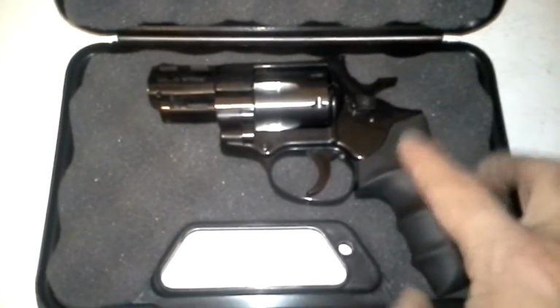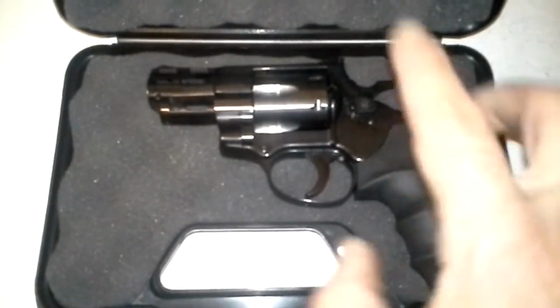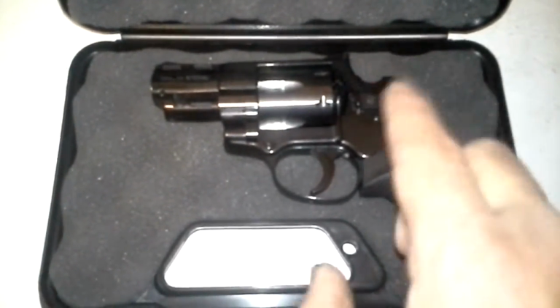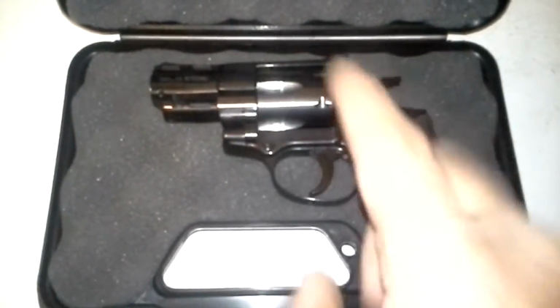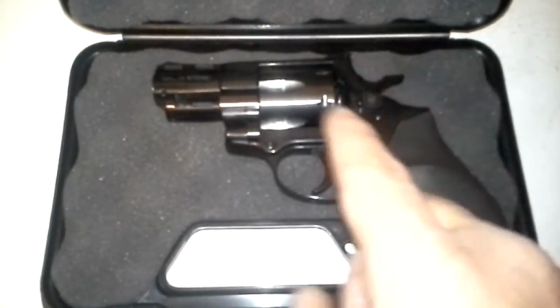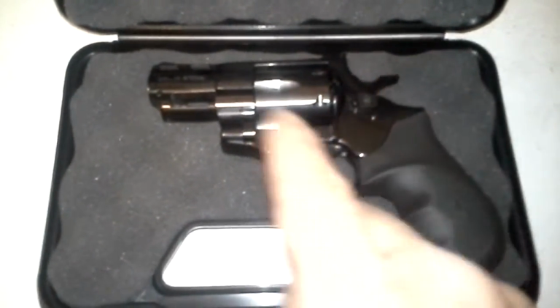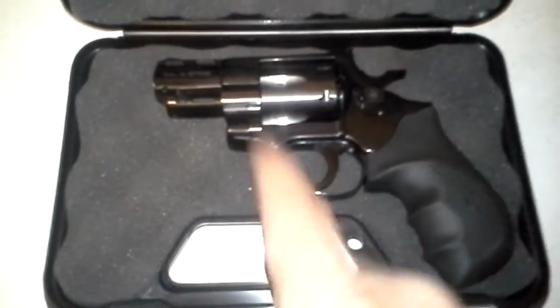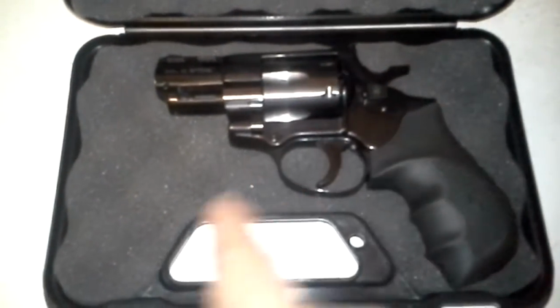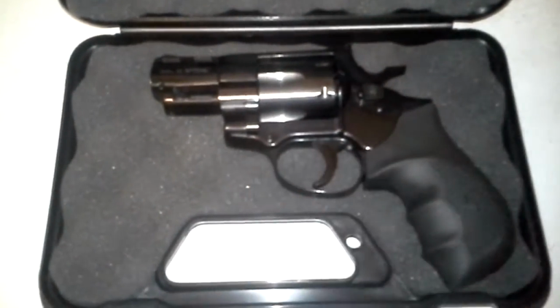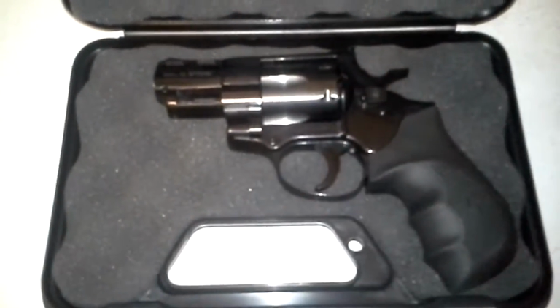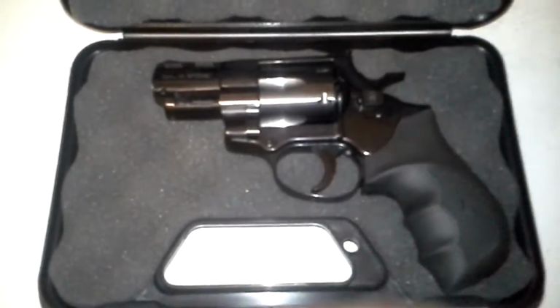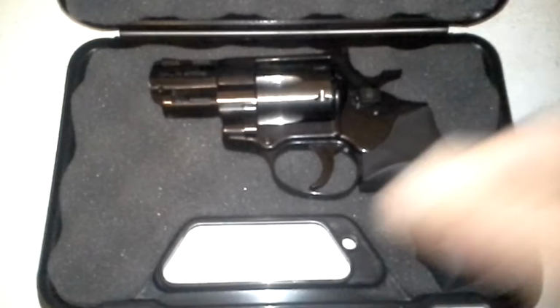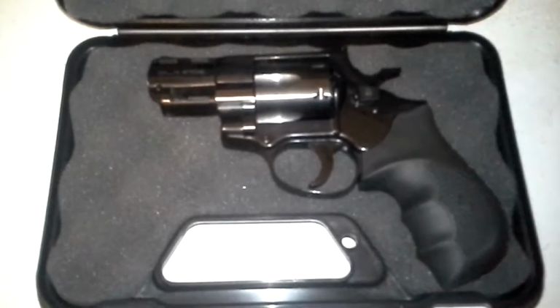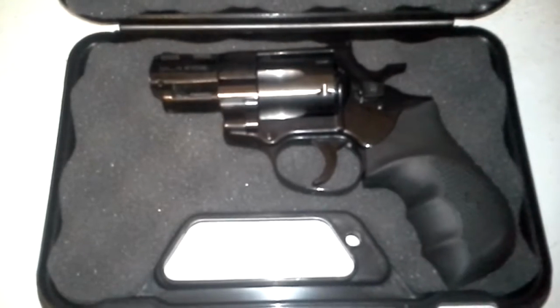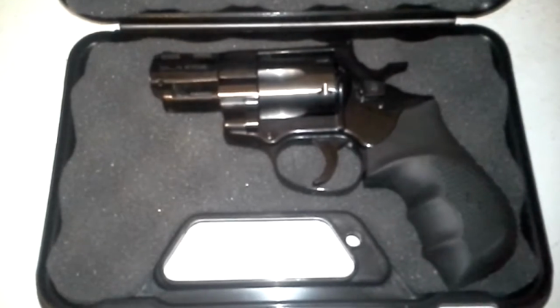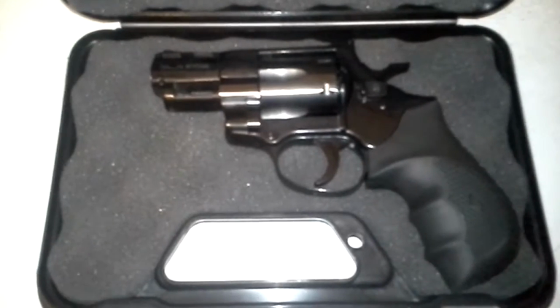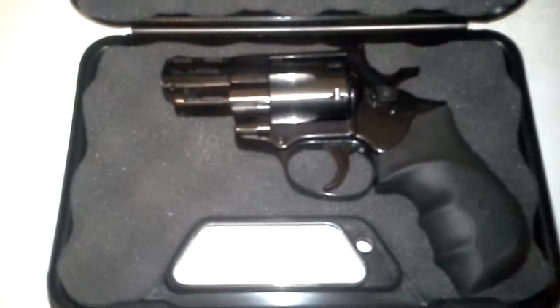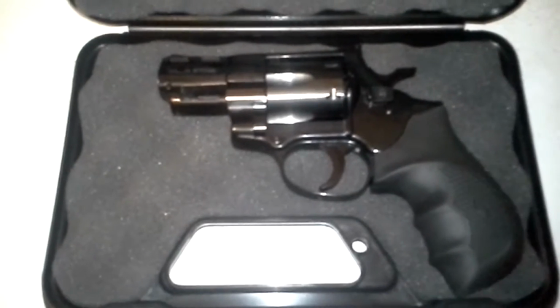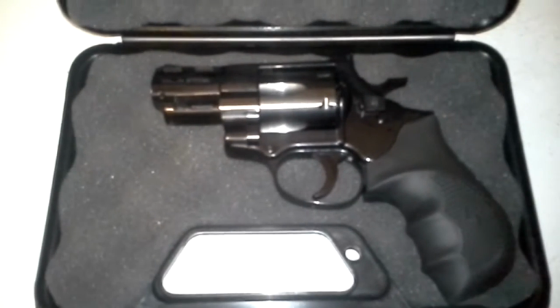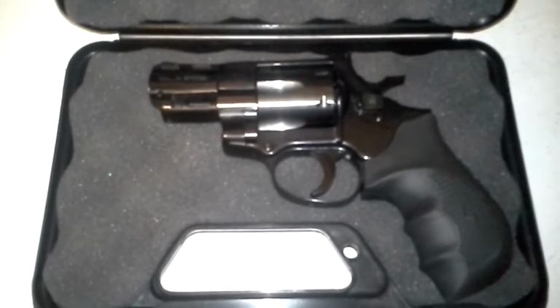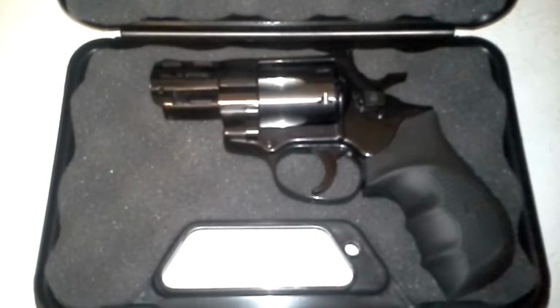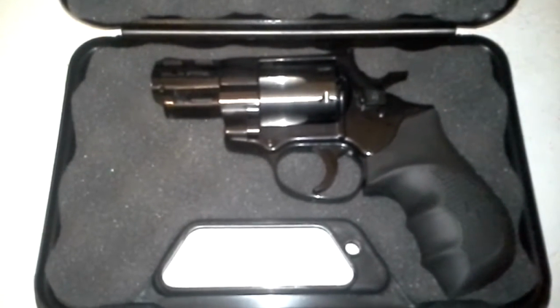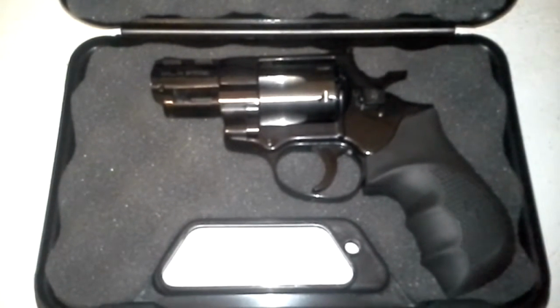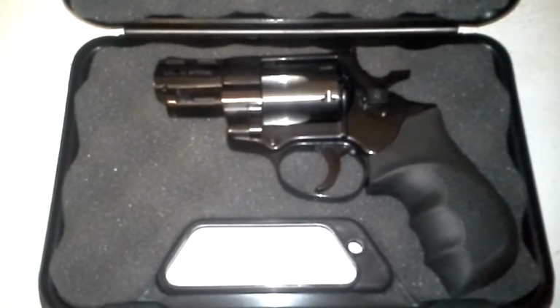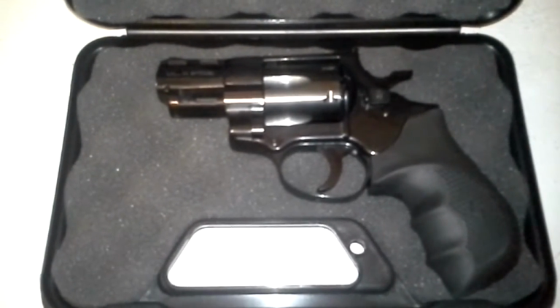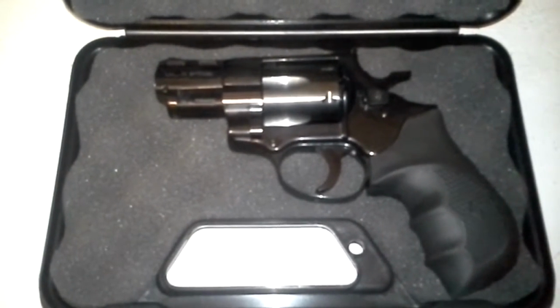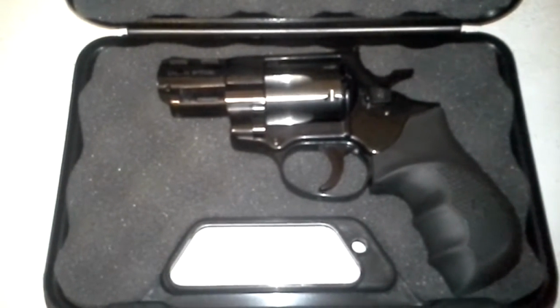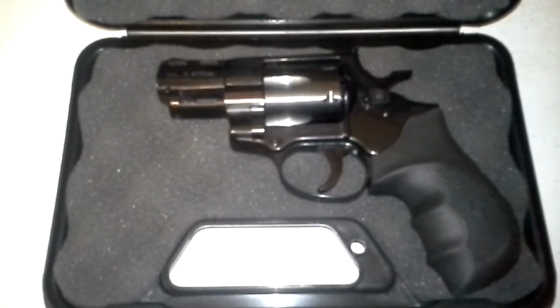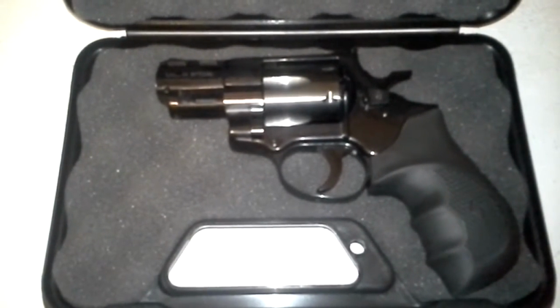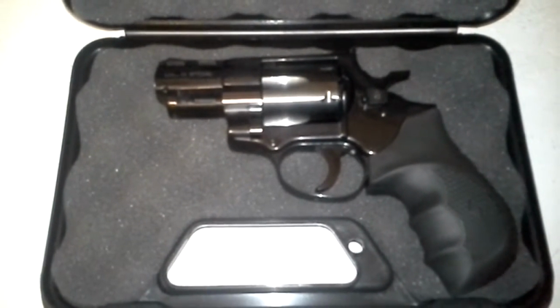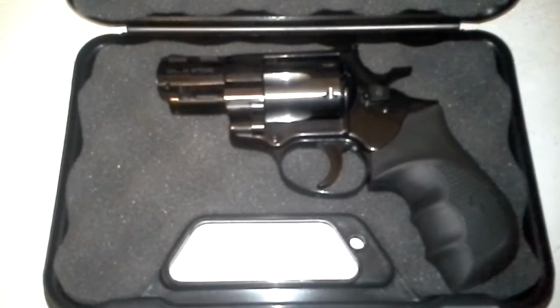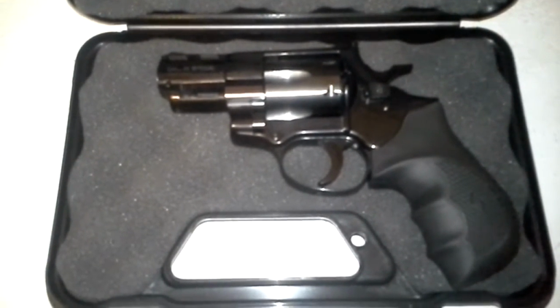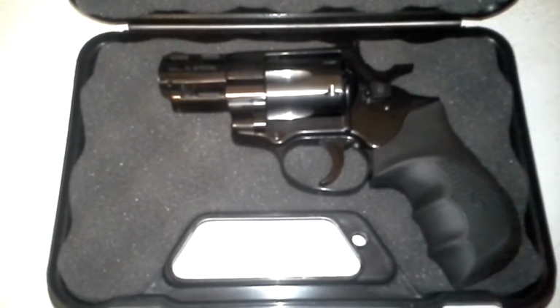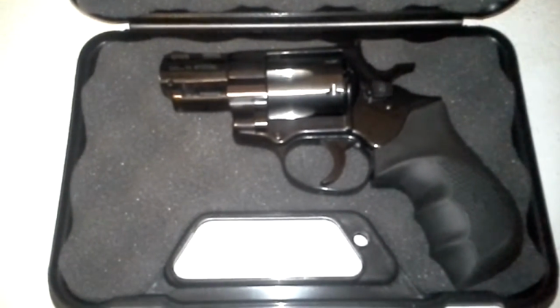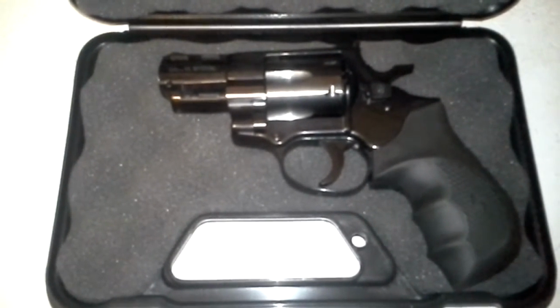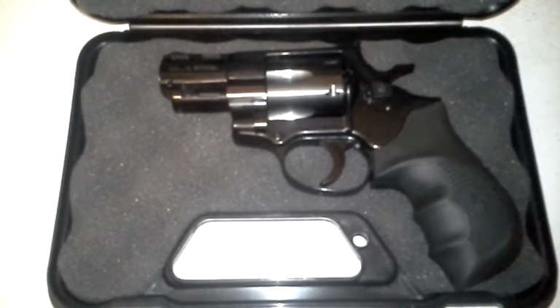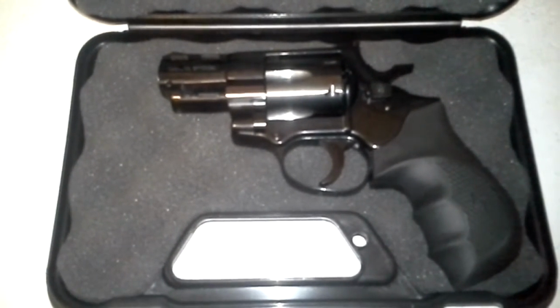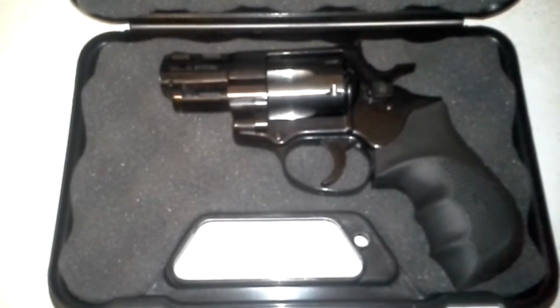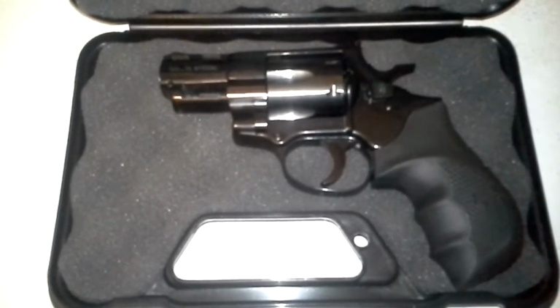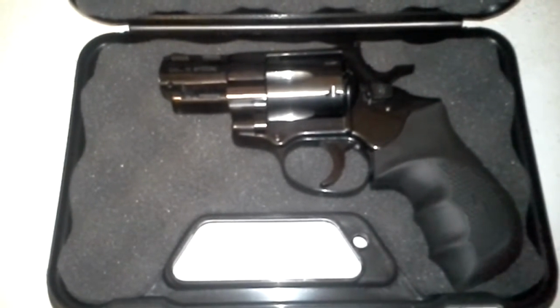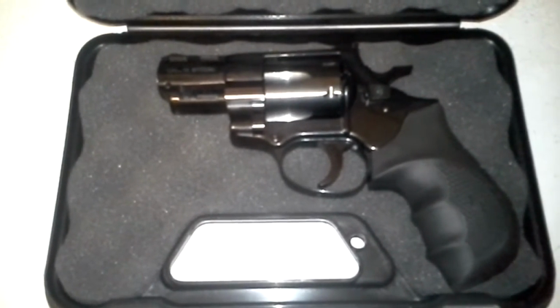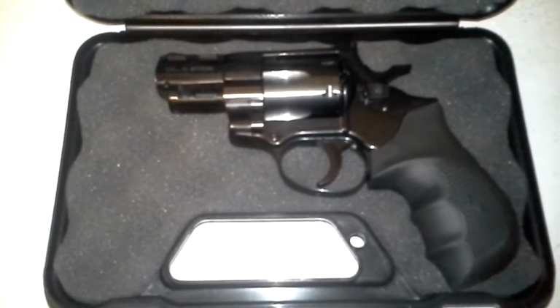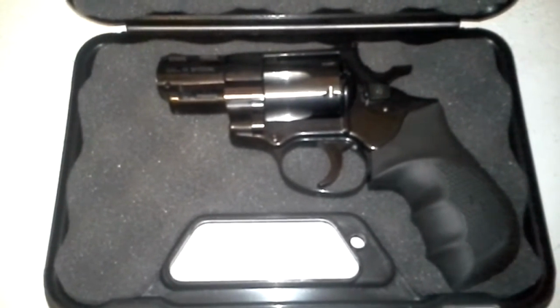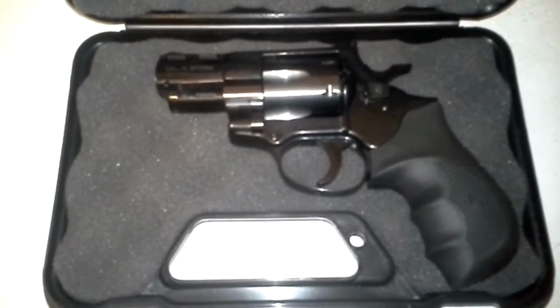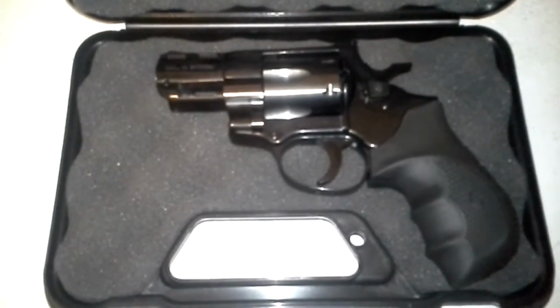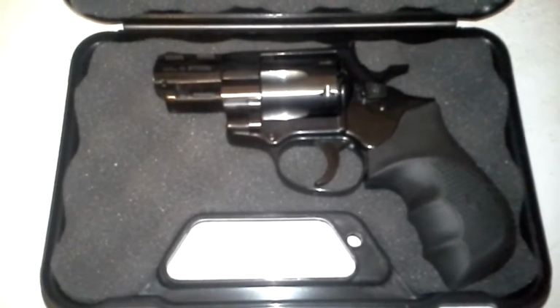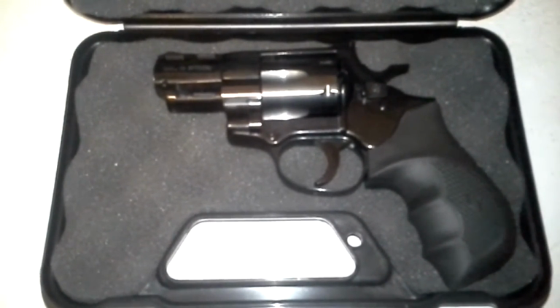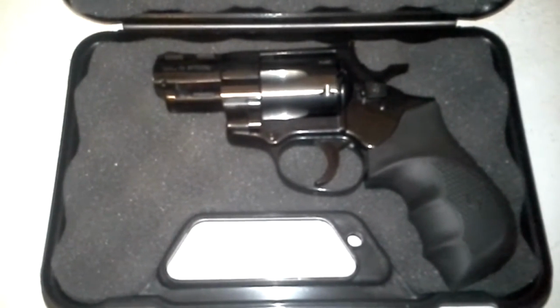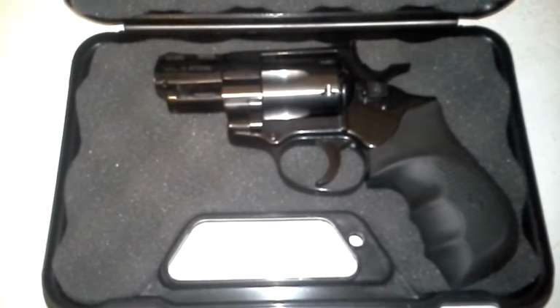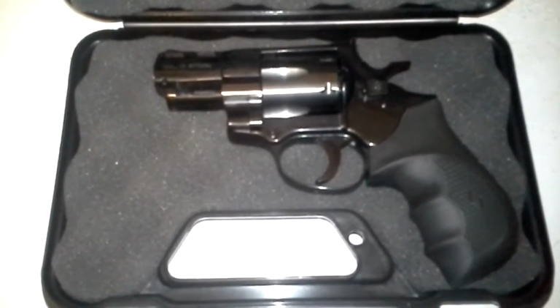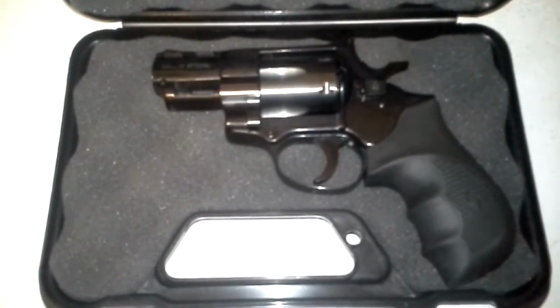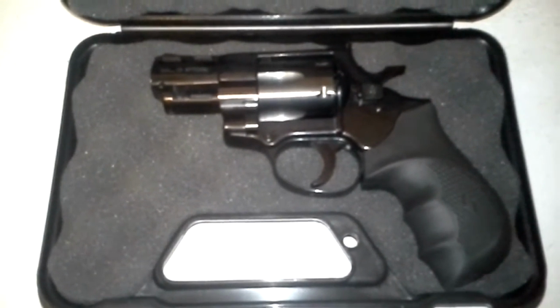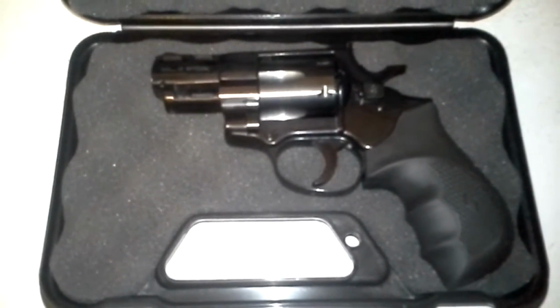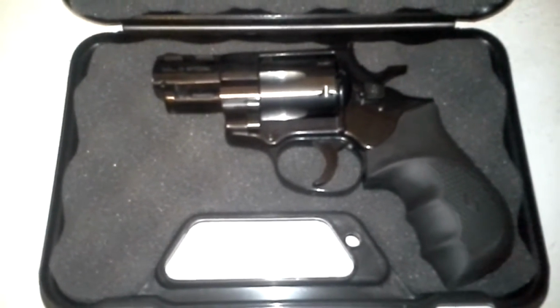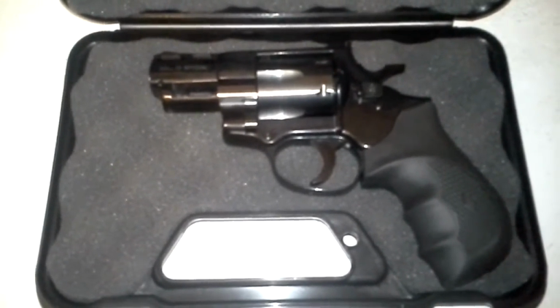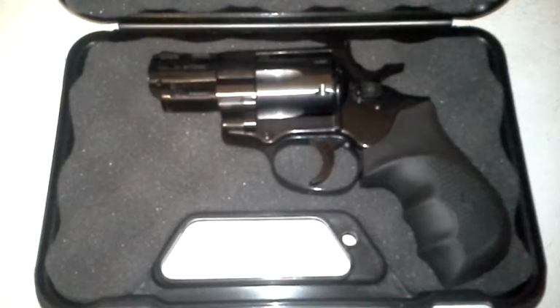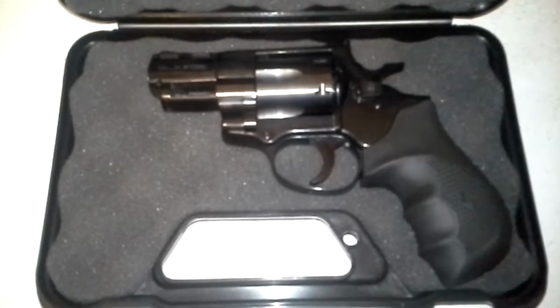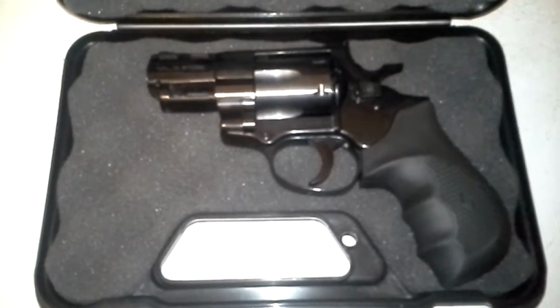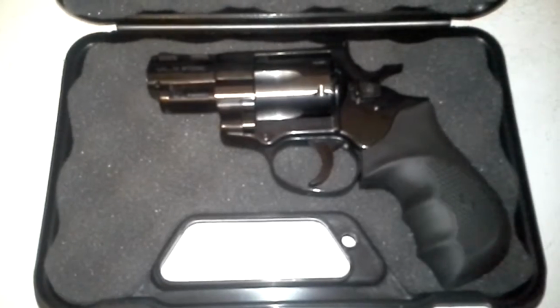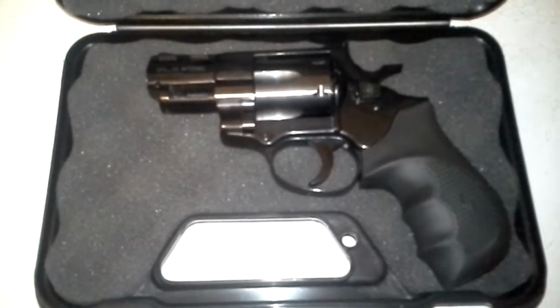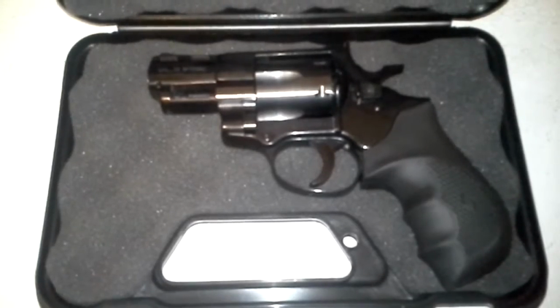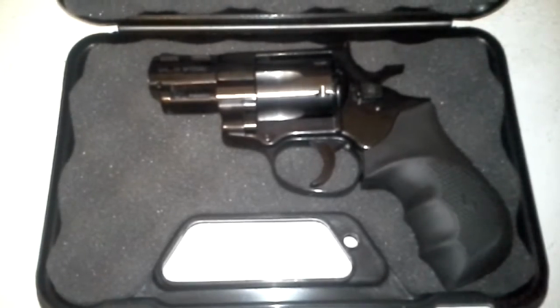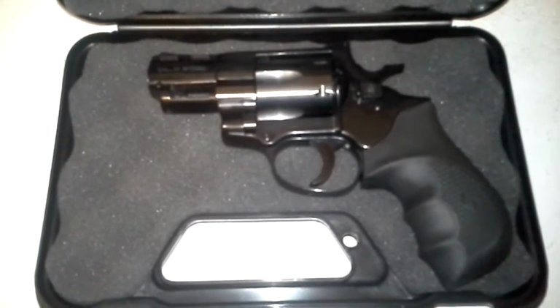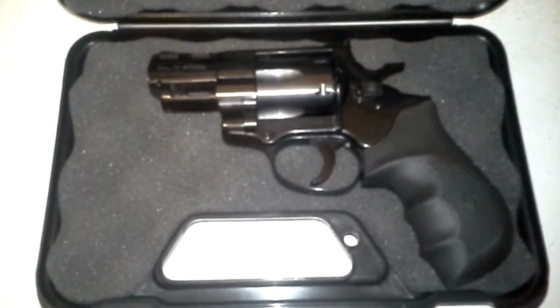The owner's manual recommends you cannot put .38 Special +P through this — that's the only thing that sucks. But .38 Special is fine.